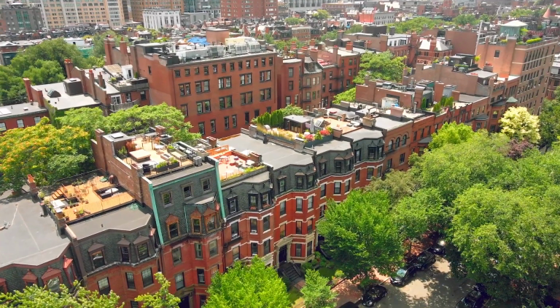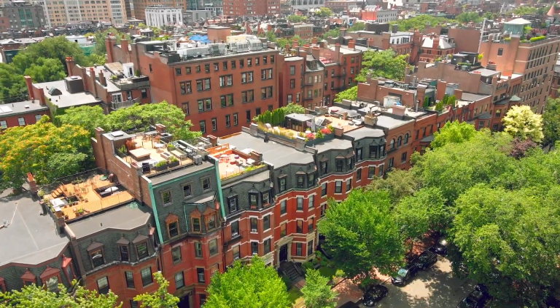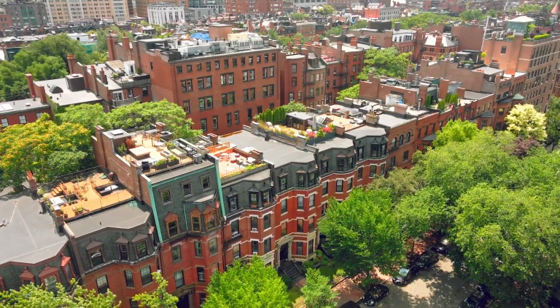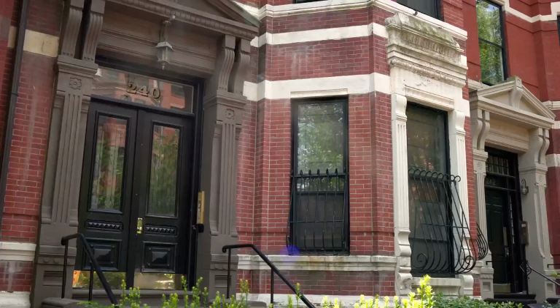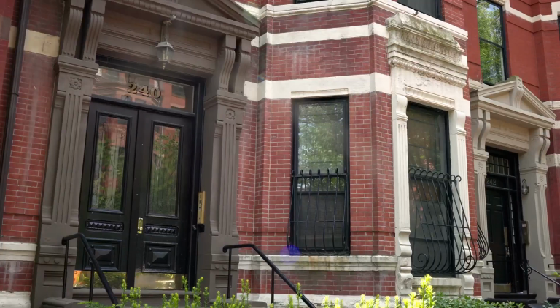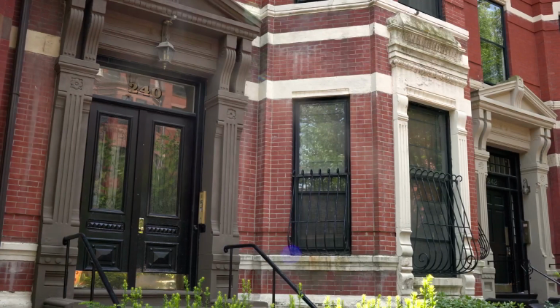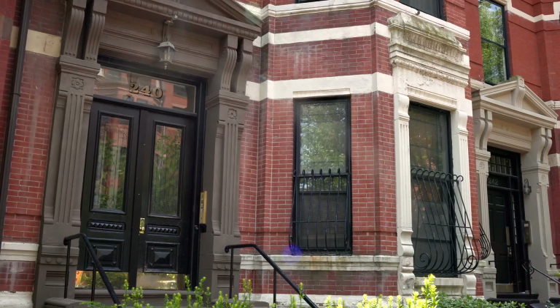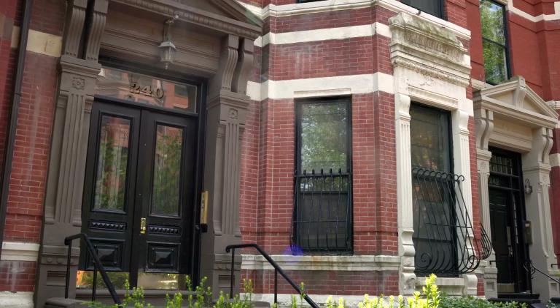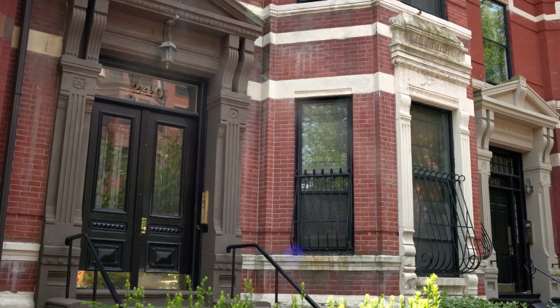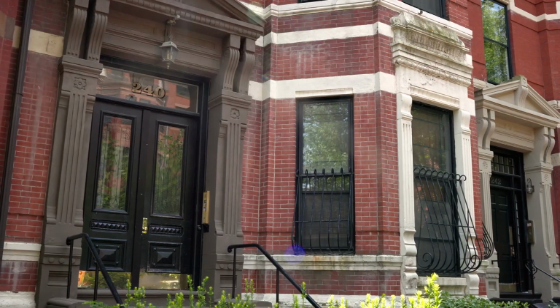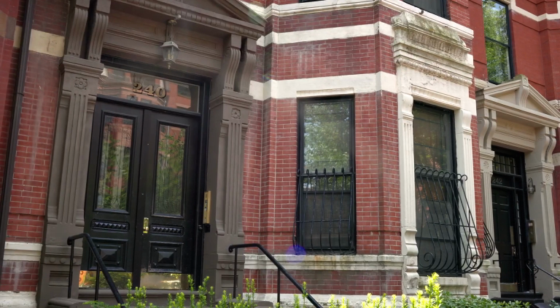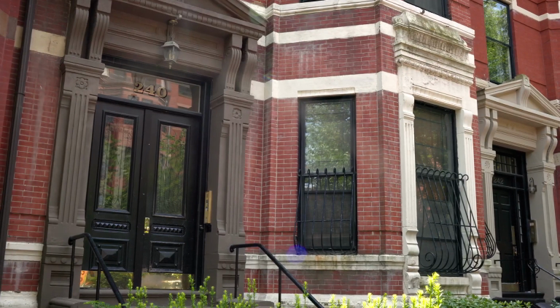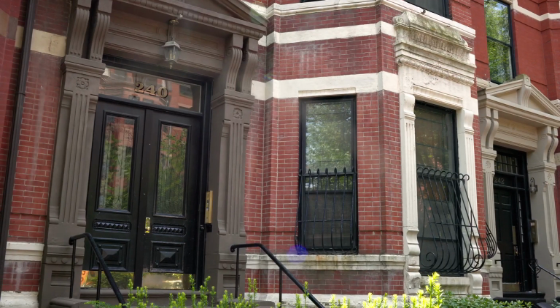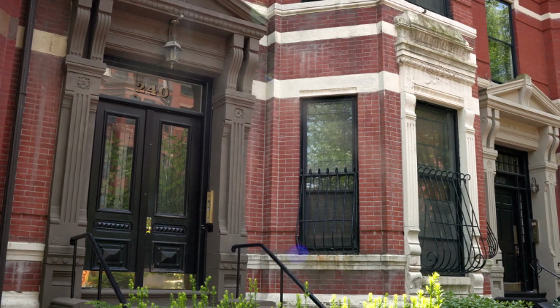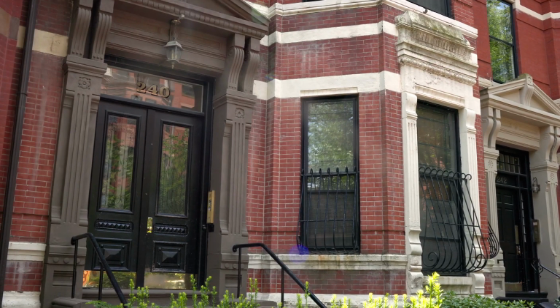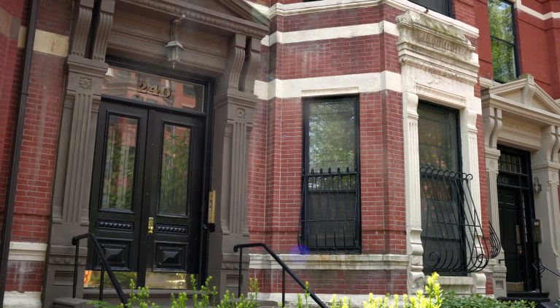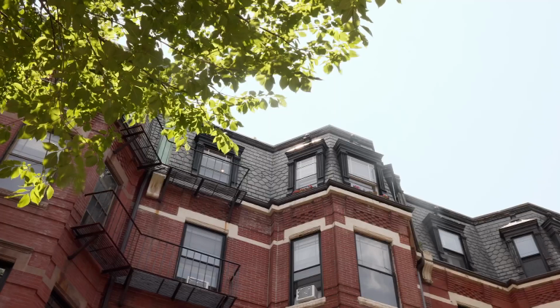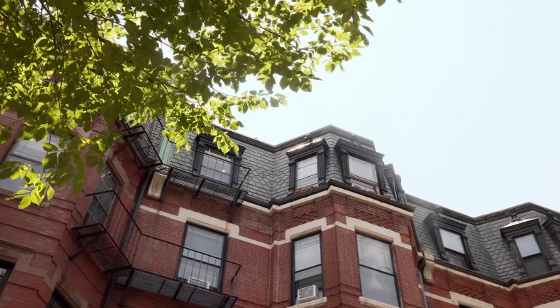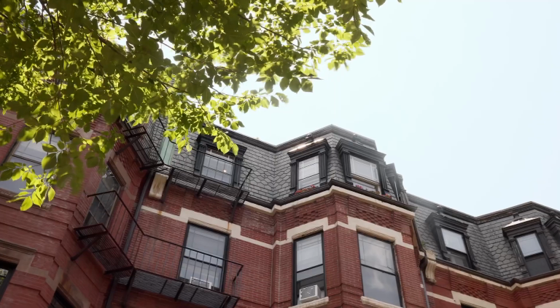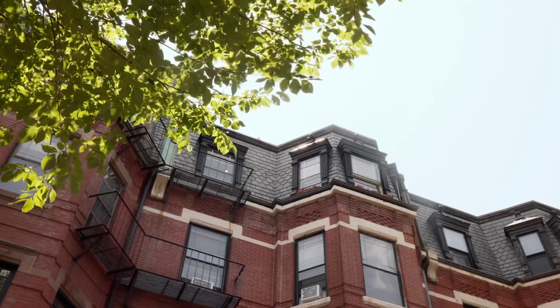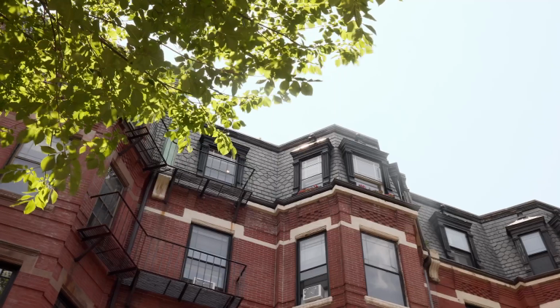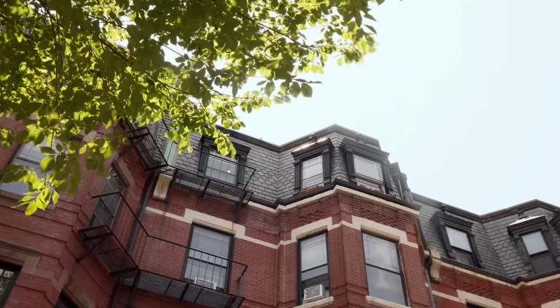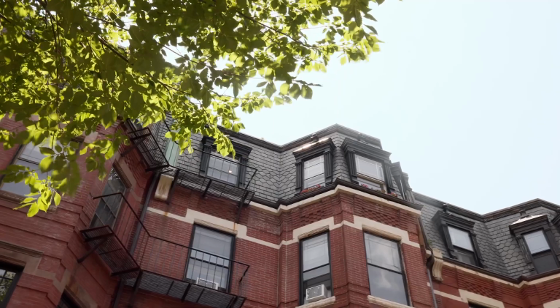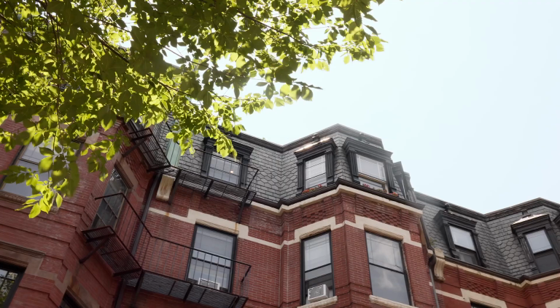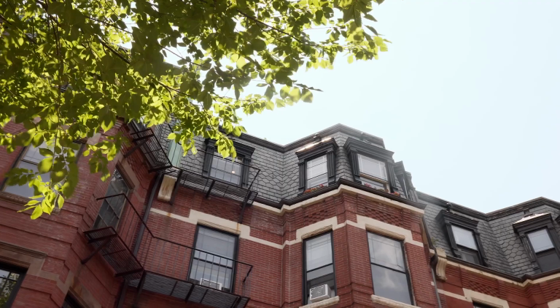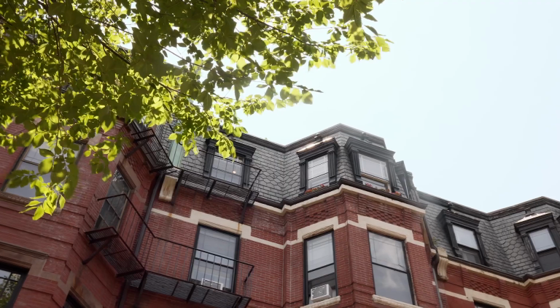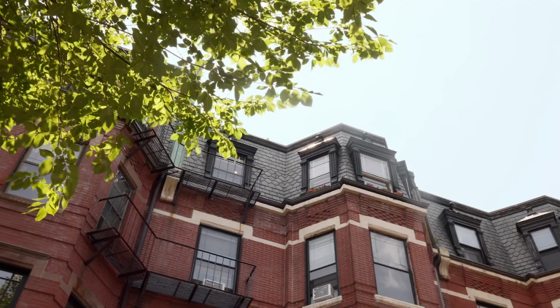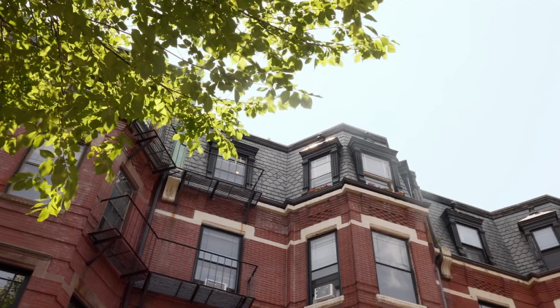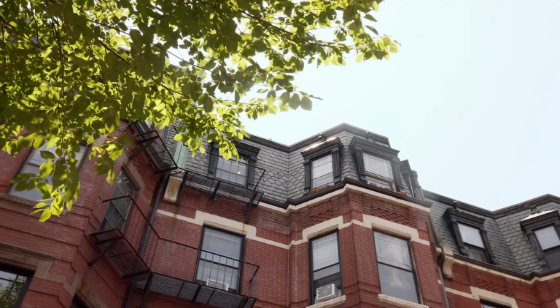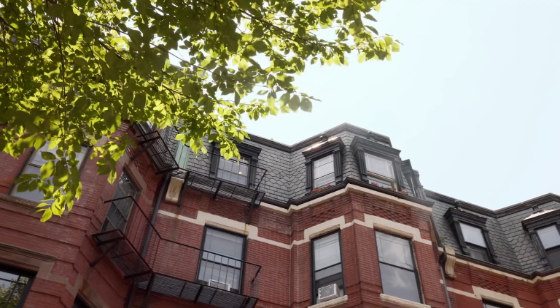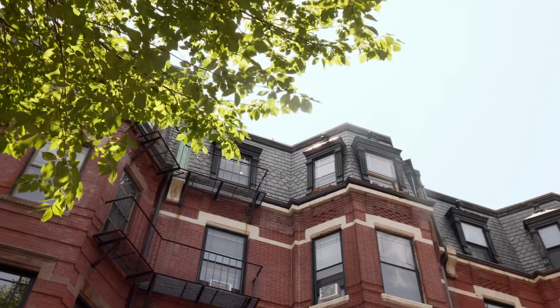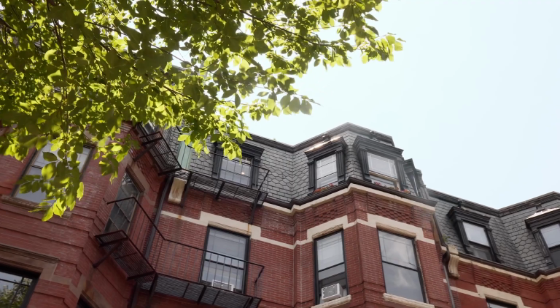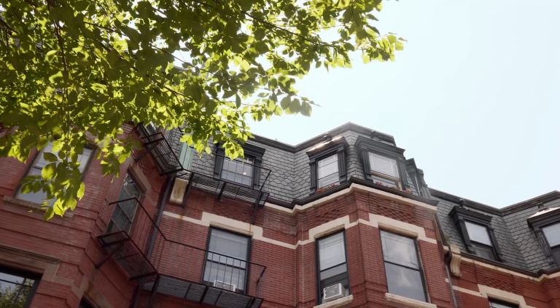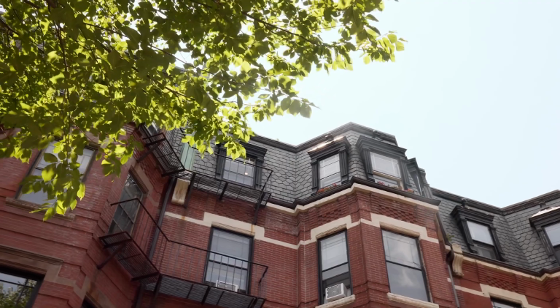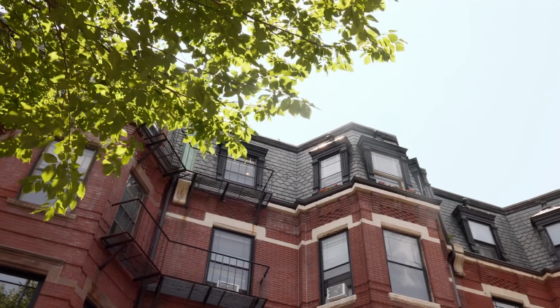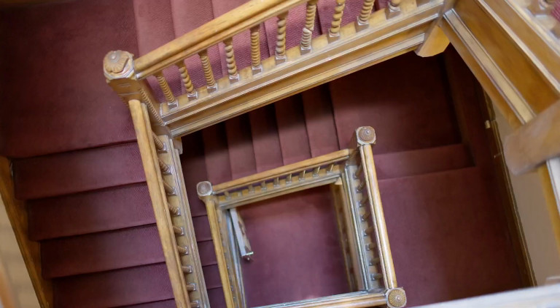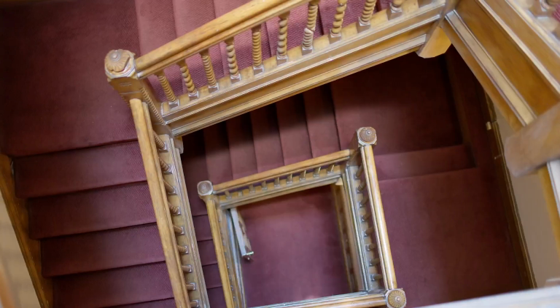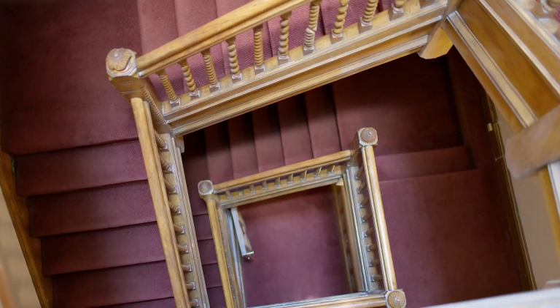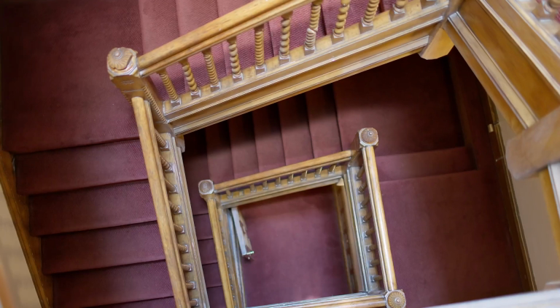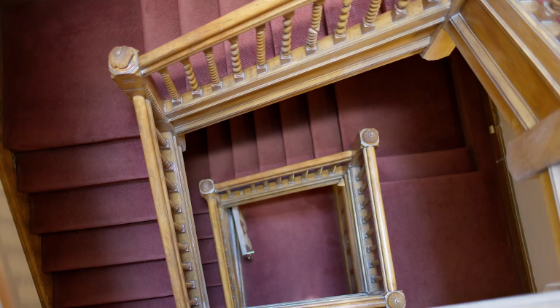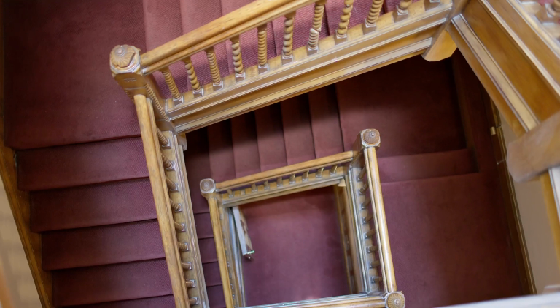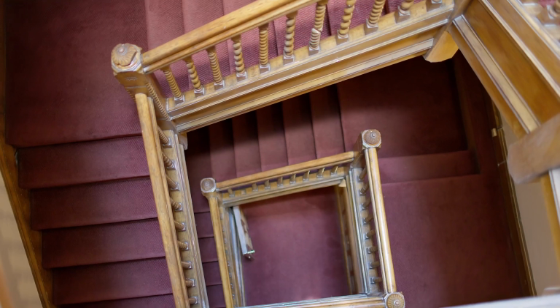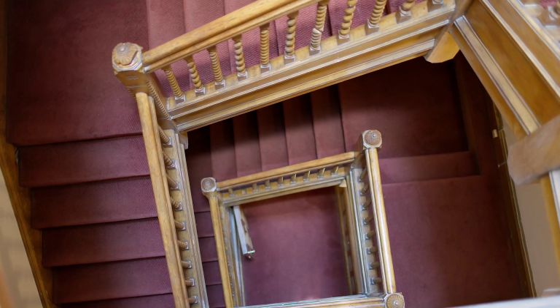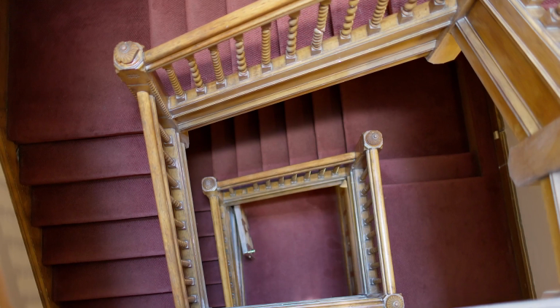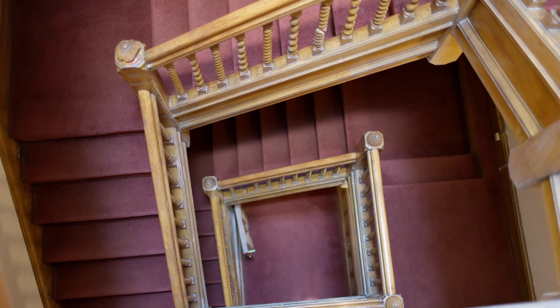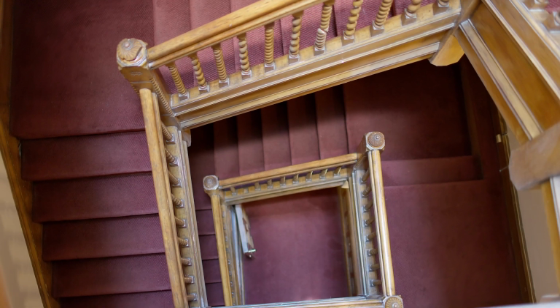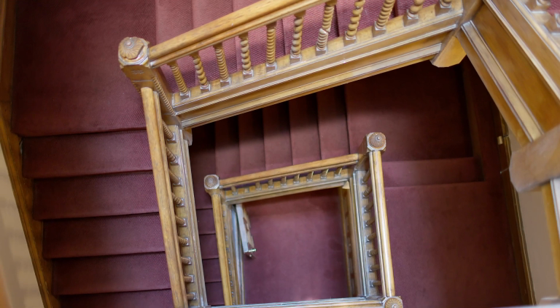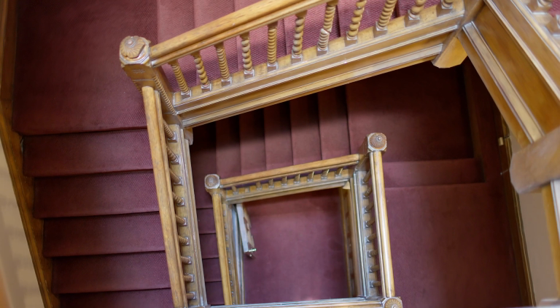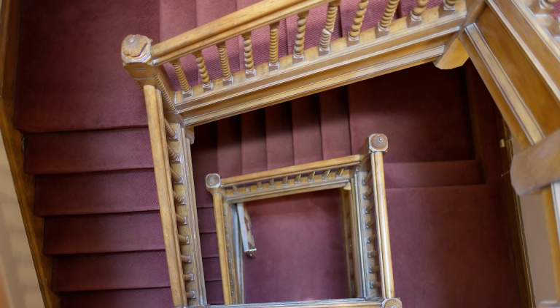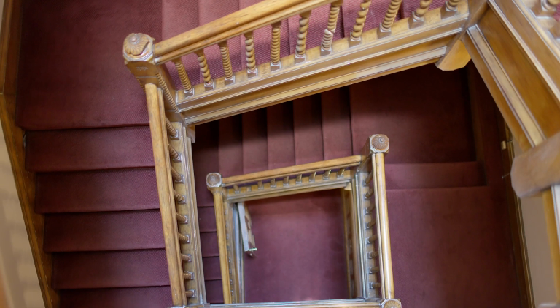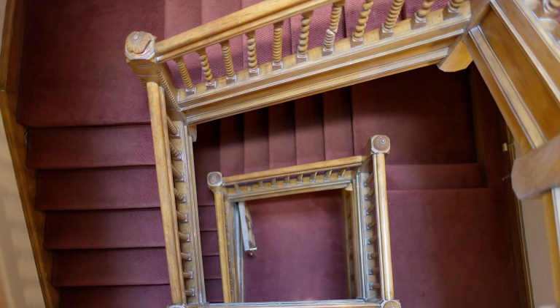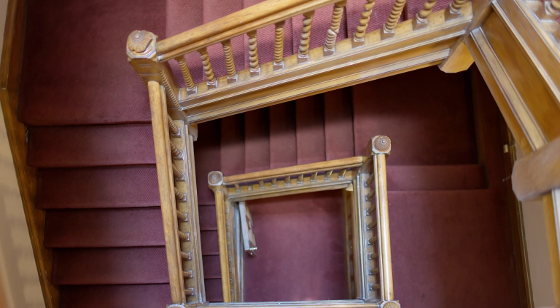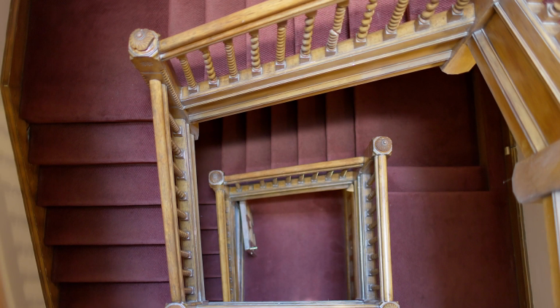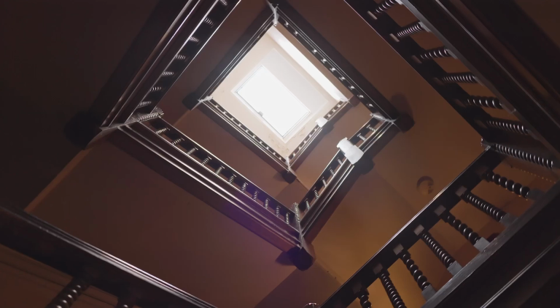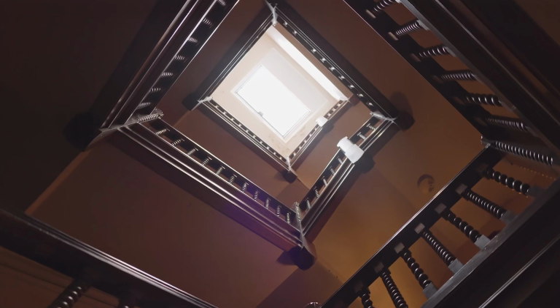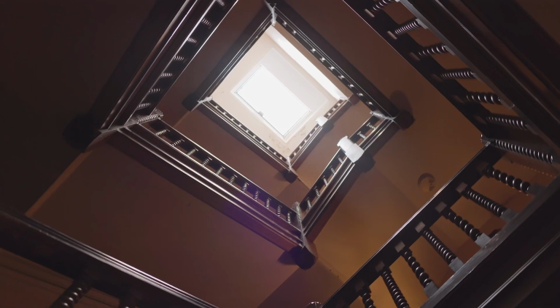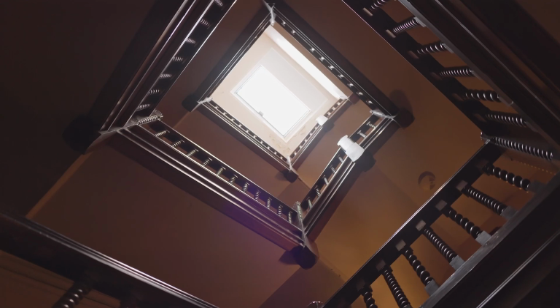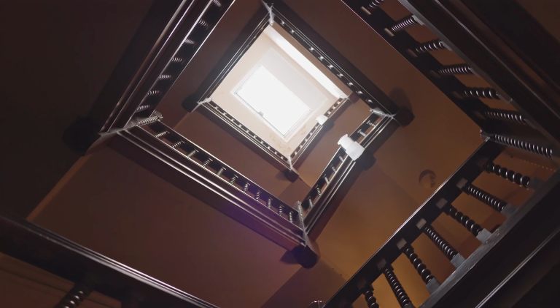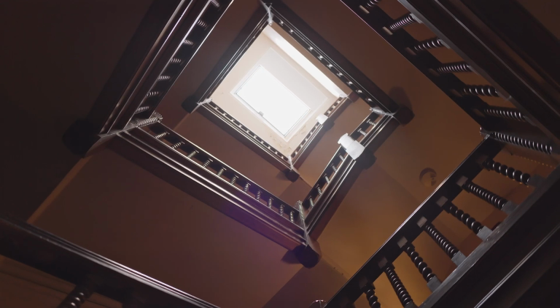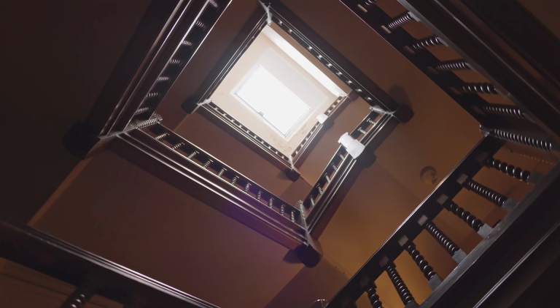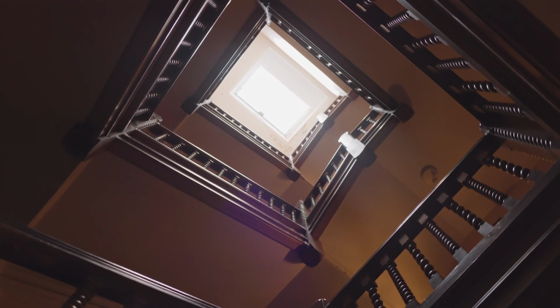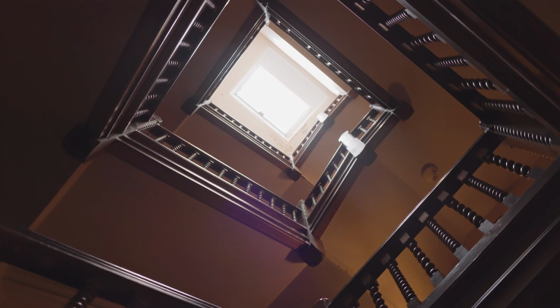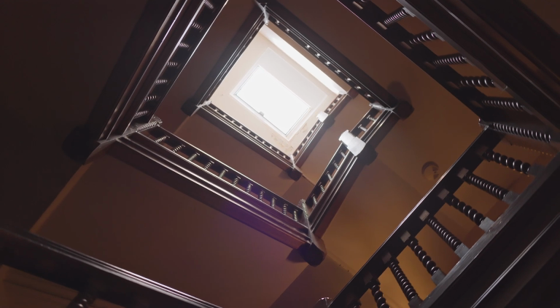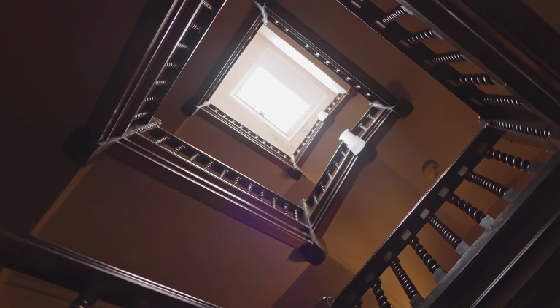As we ascend to the penthouse condo, you'll note the period original fixtures and staircase gleaming with natural light from the skylight above.